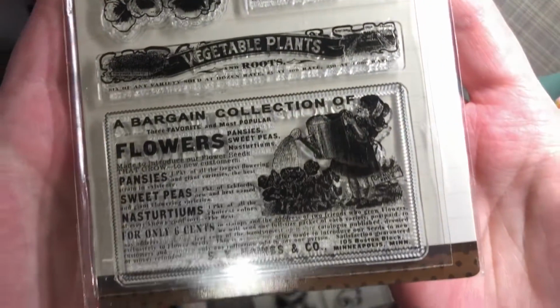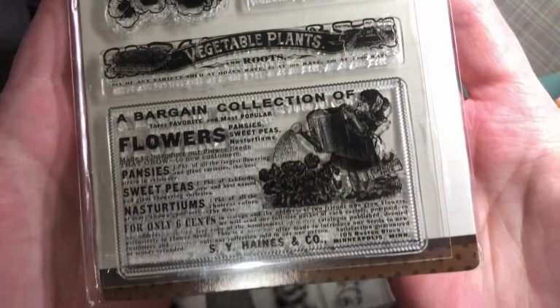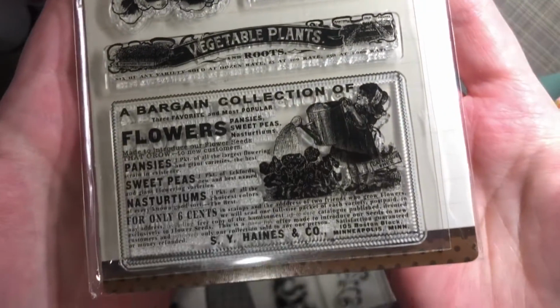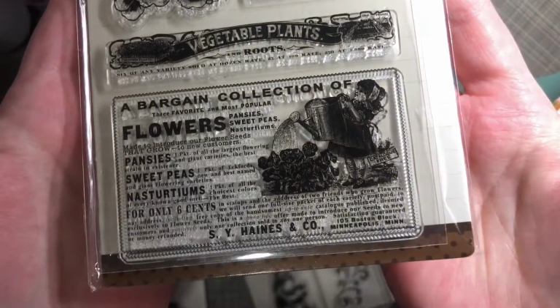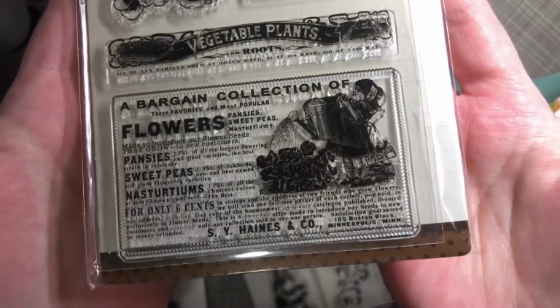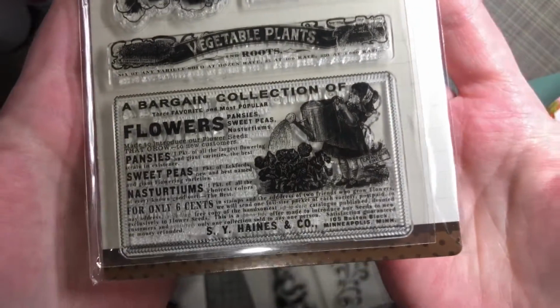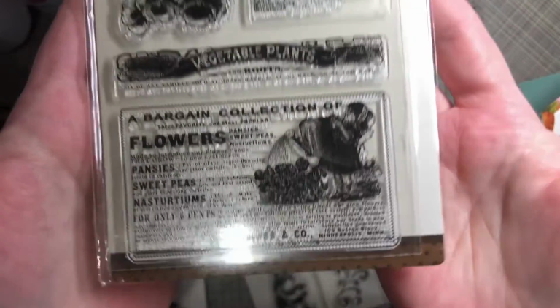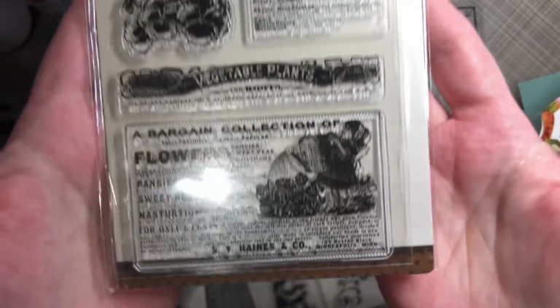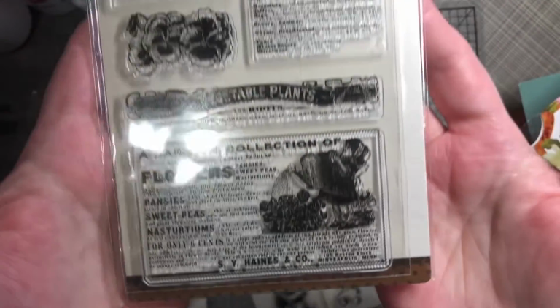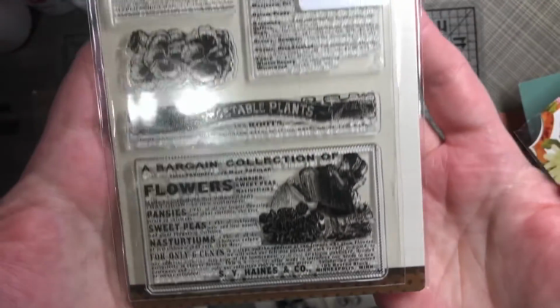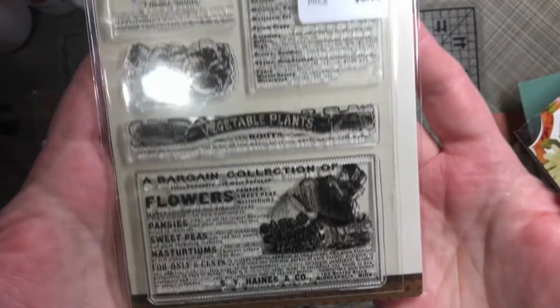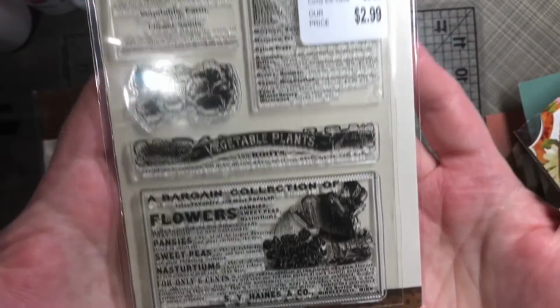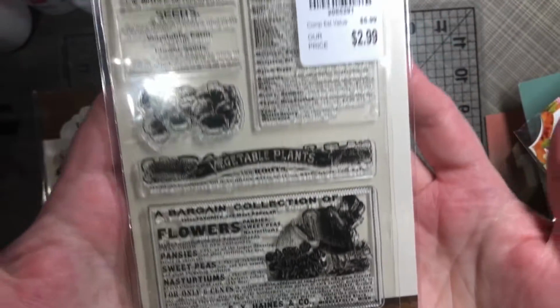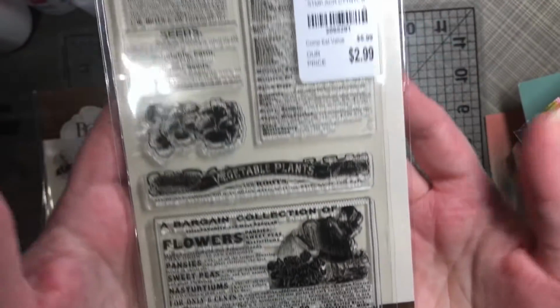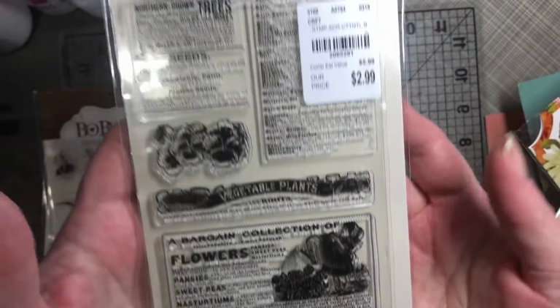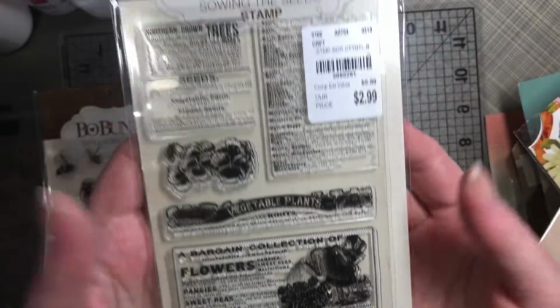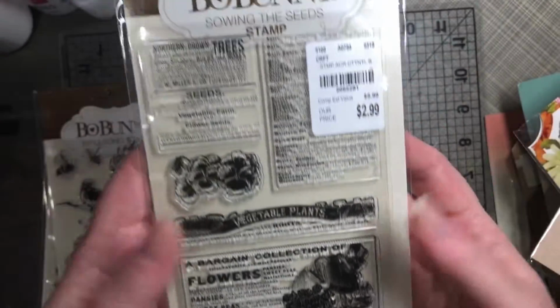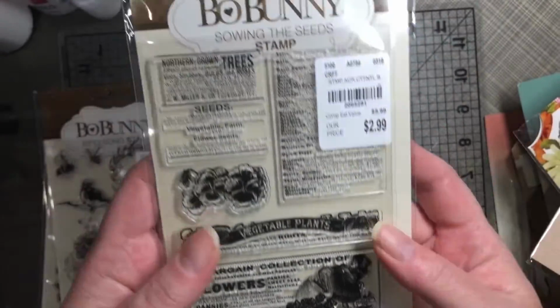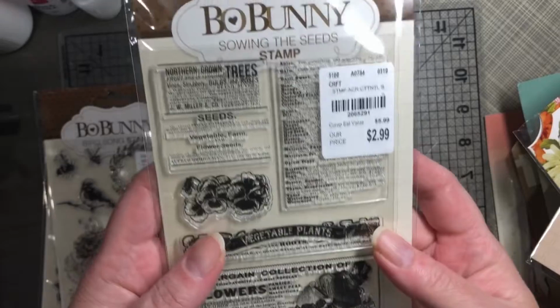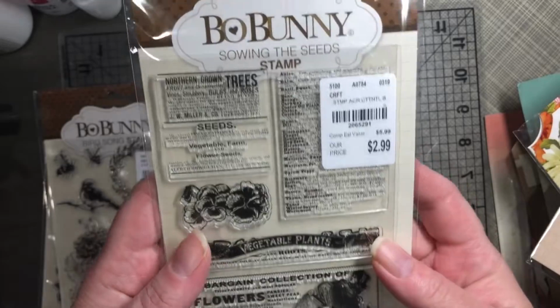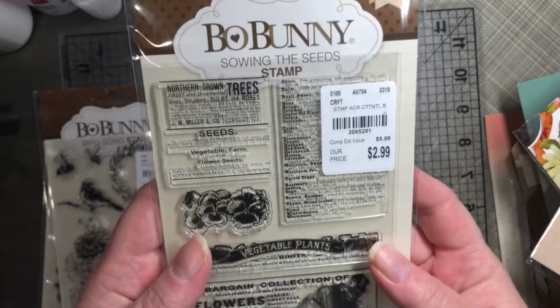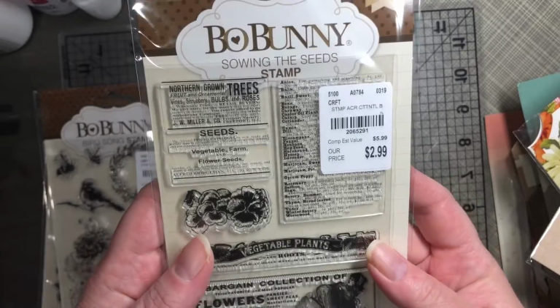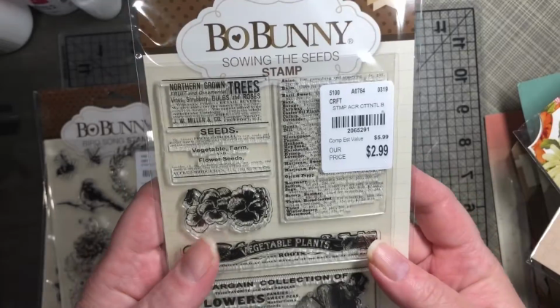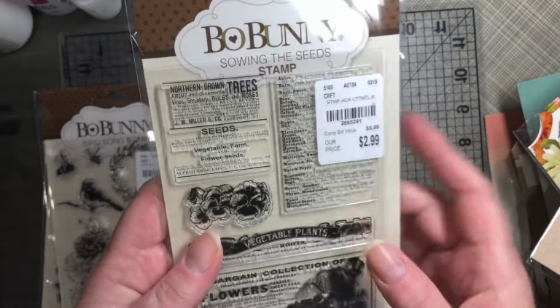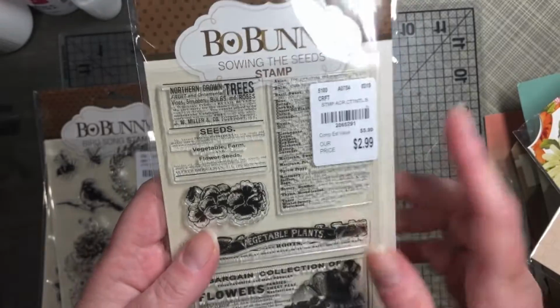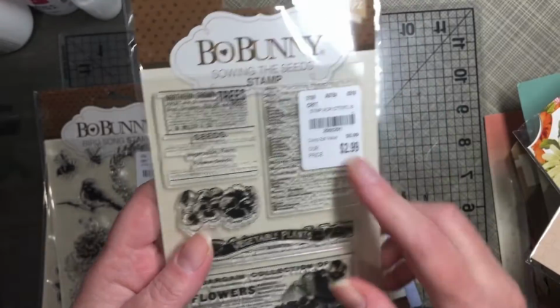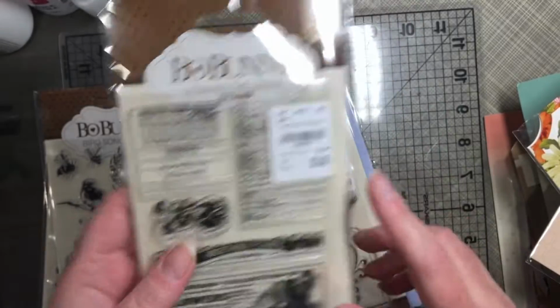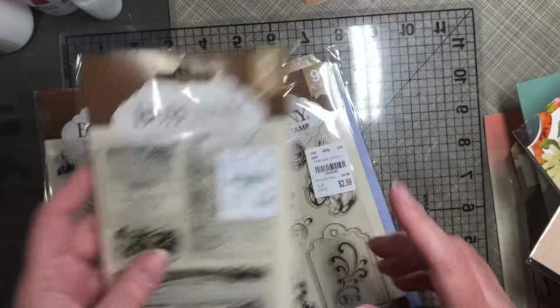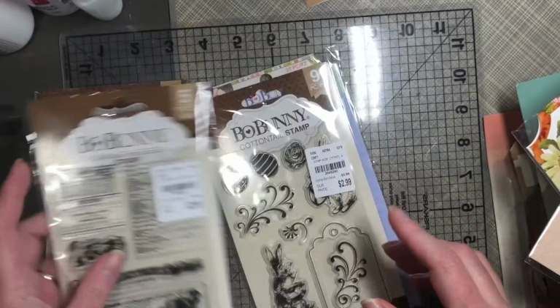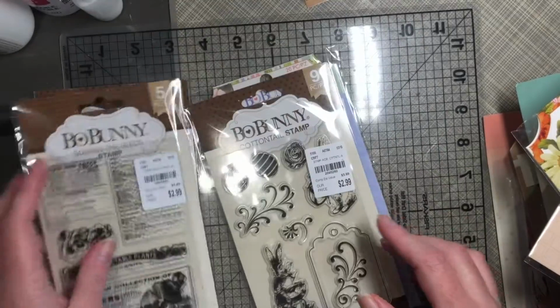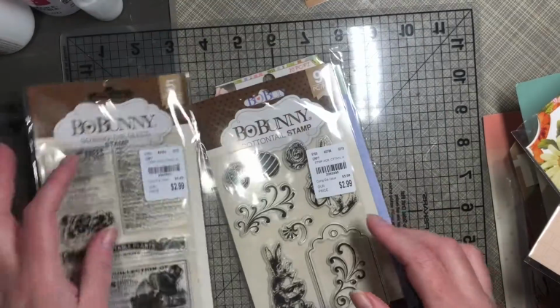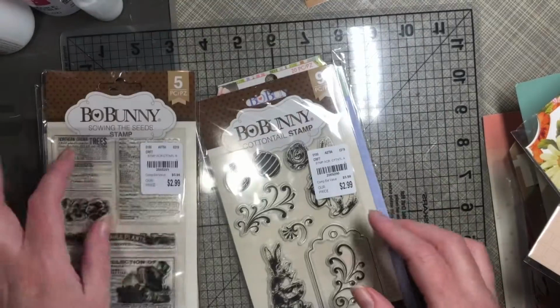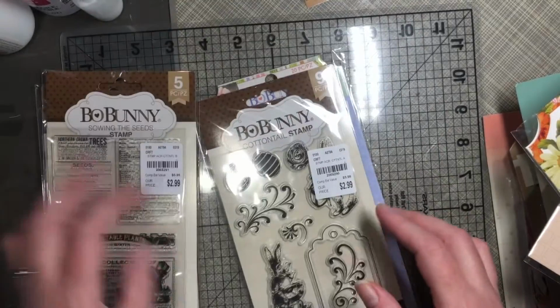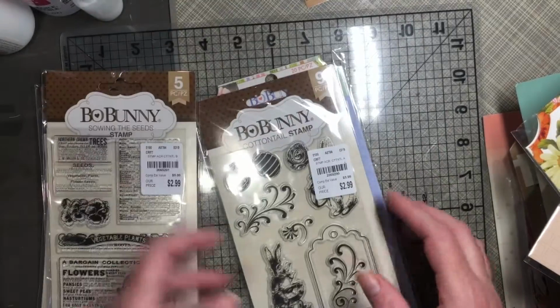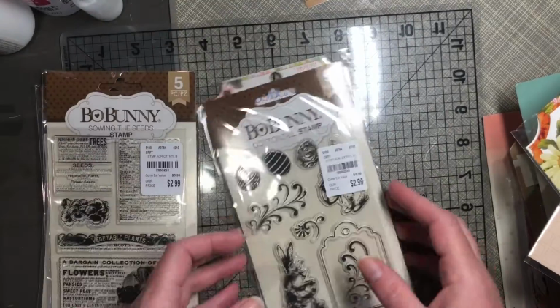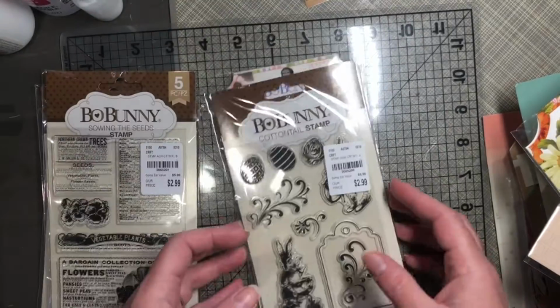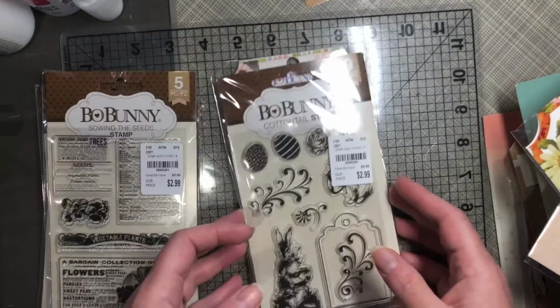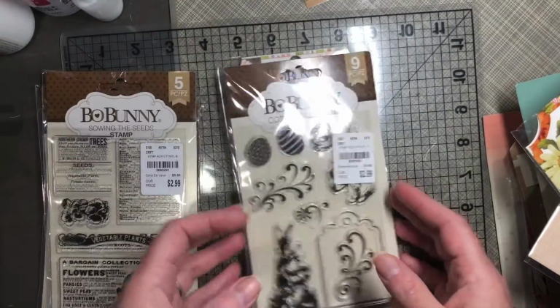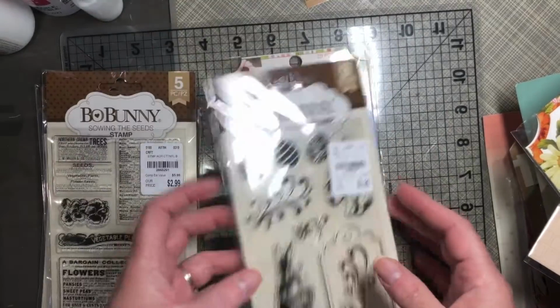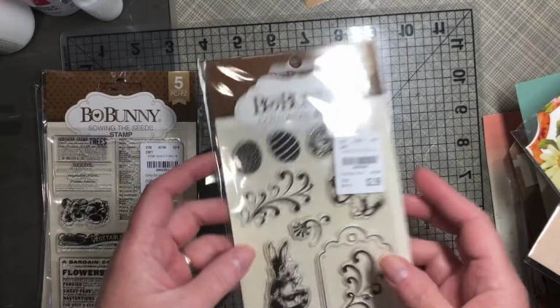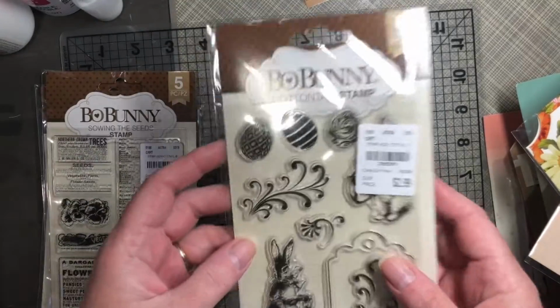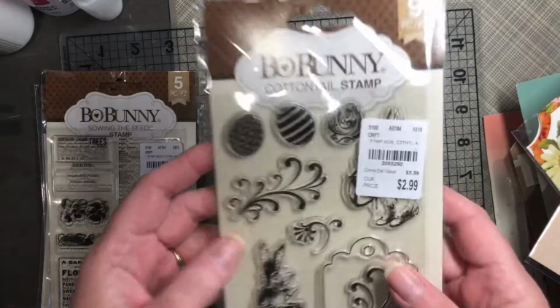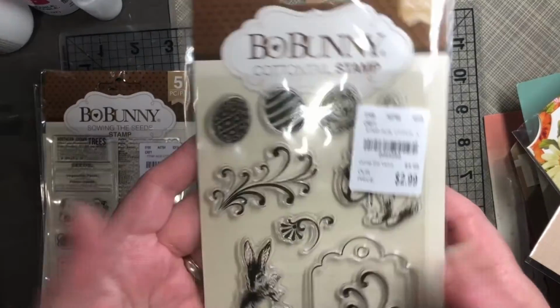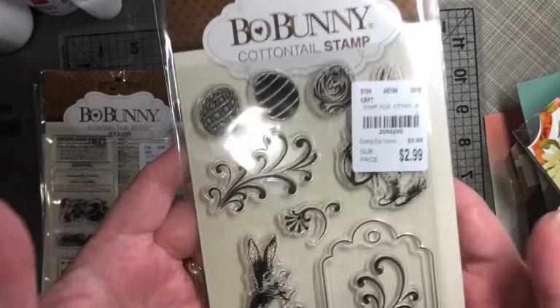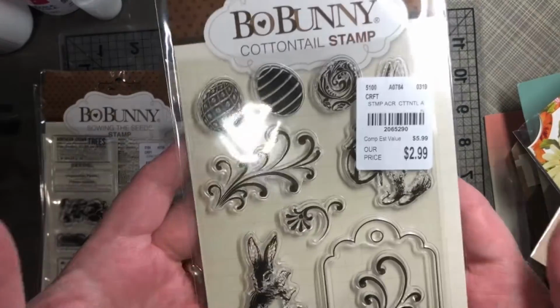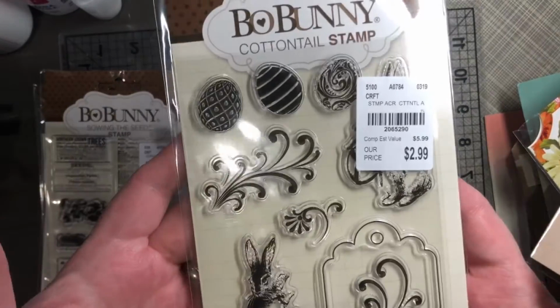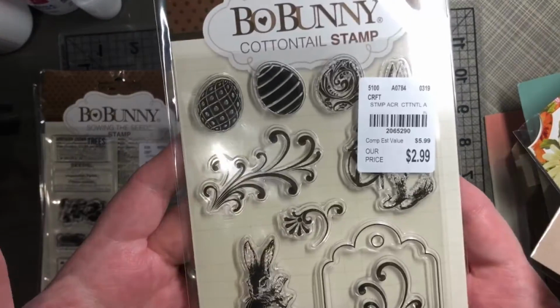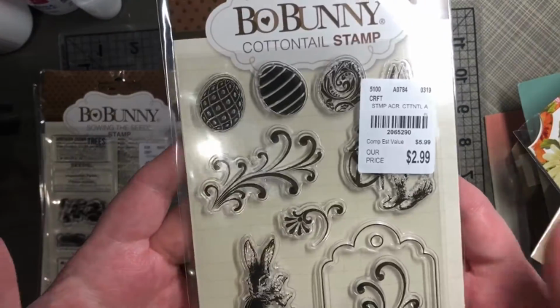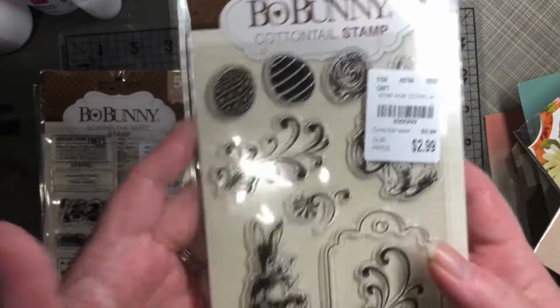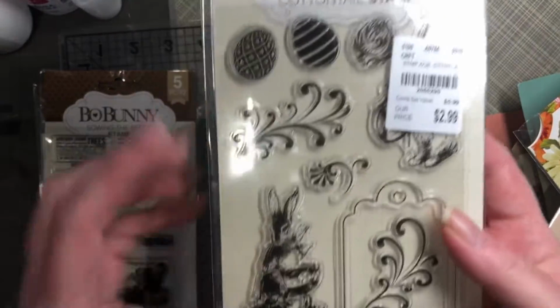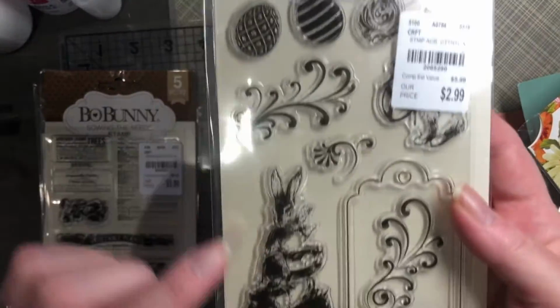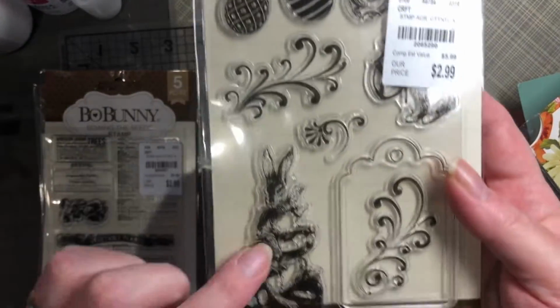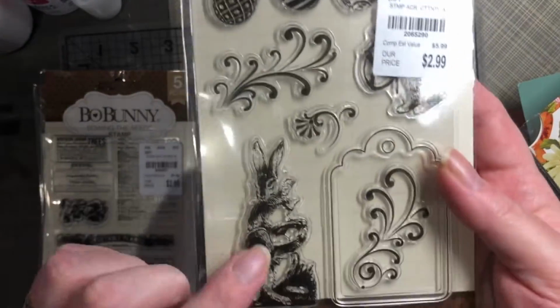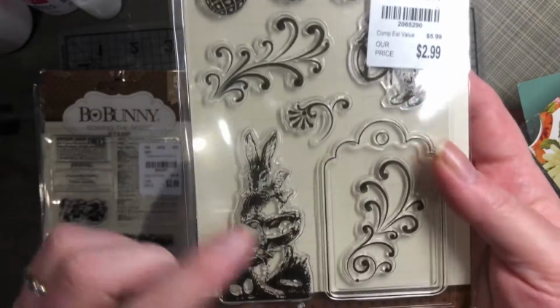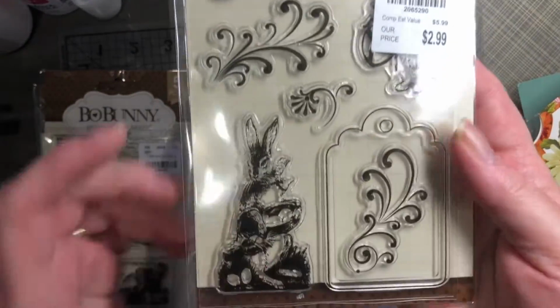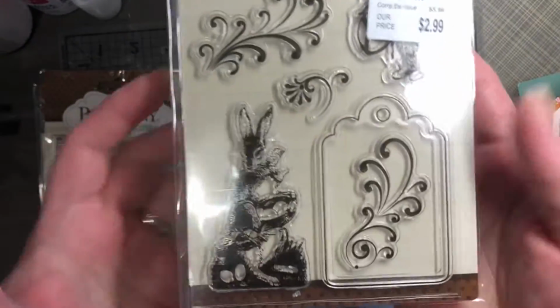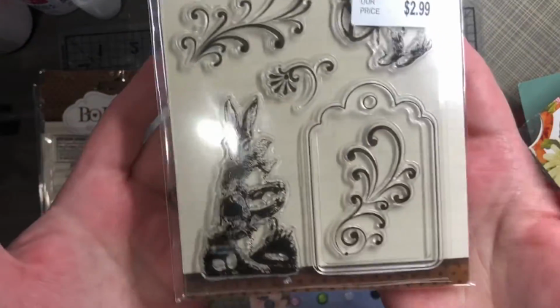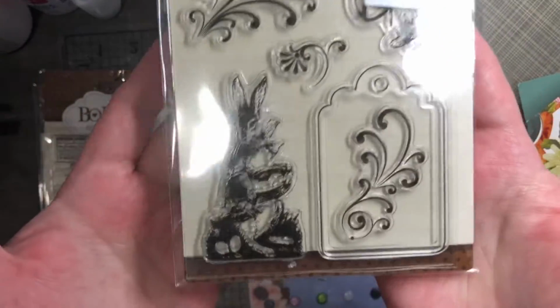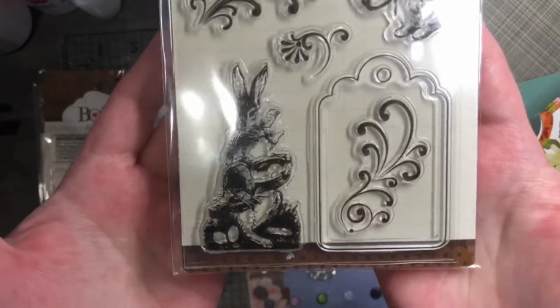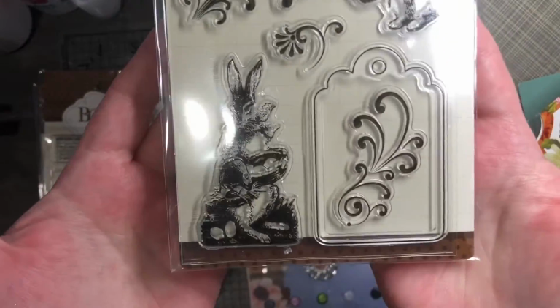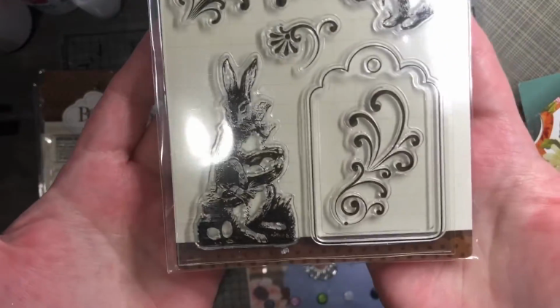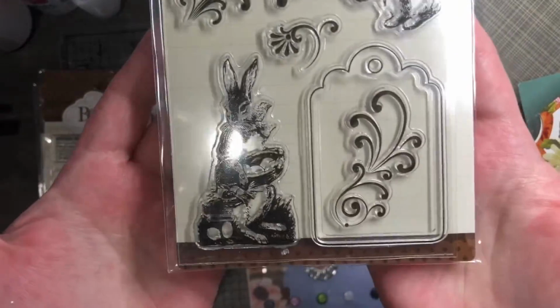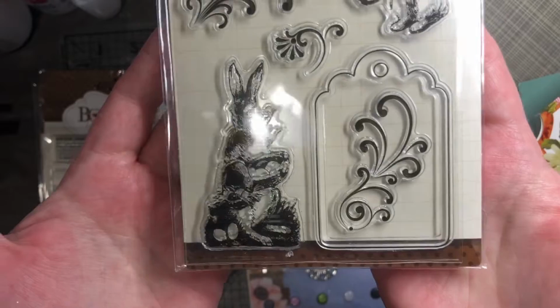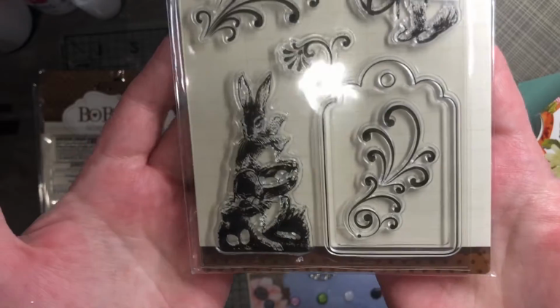I'd seen this hauled a few times and I was so excited when my store got it. The Cottontail Stamp — love that Easter Bunny.